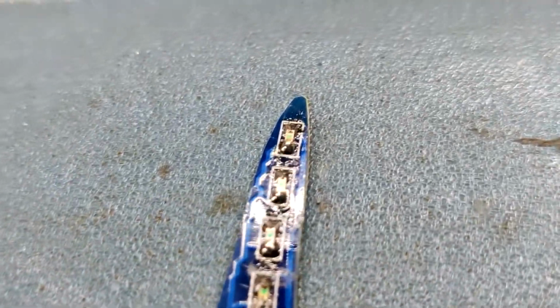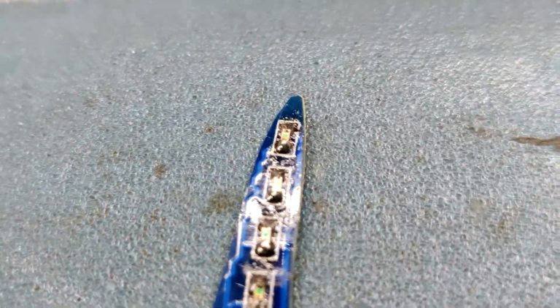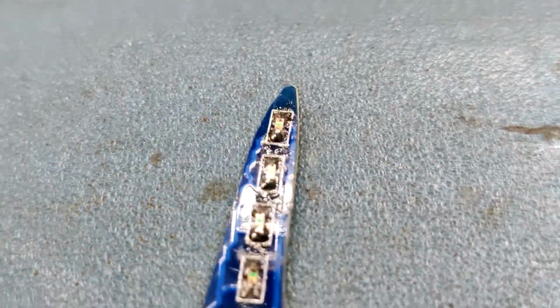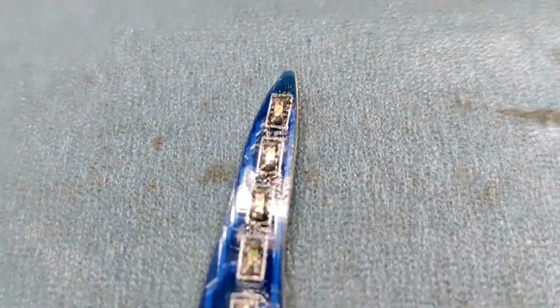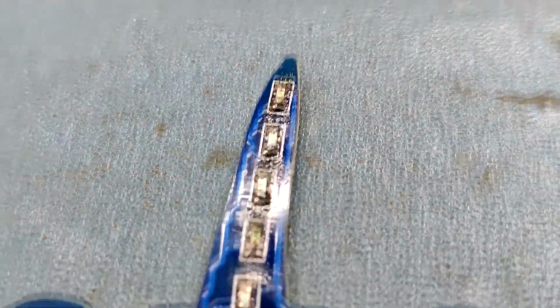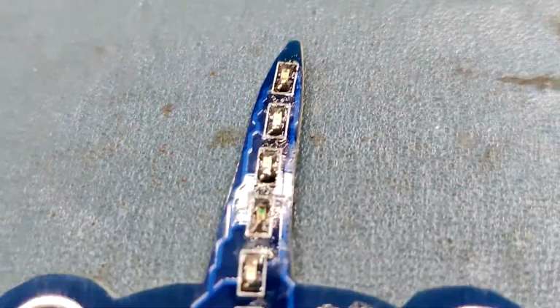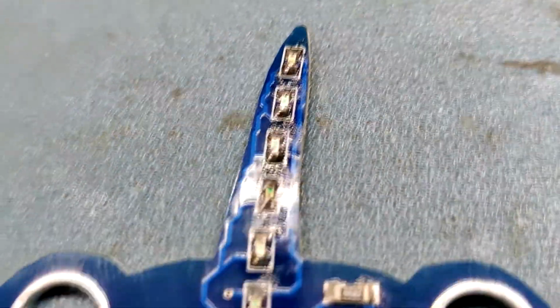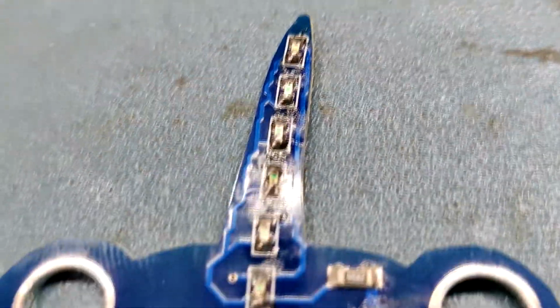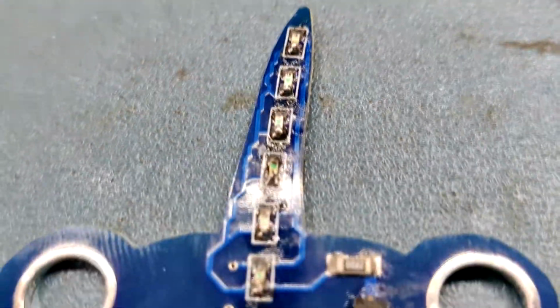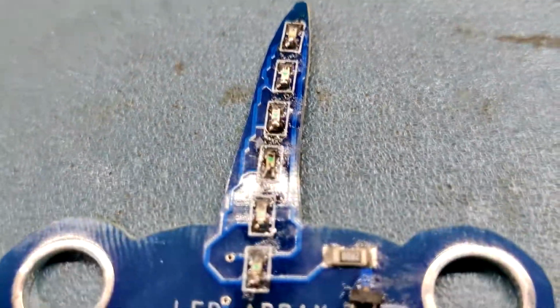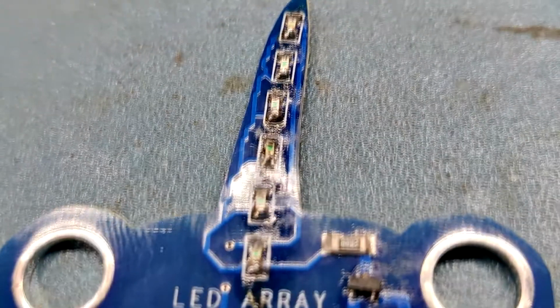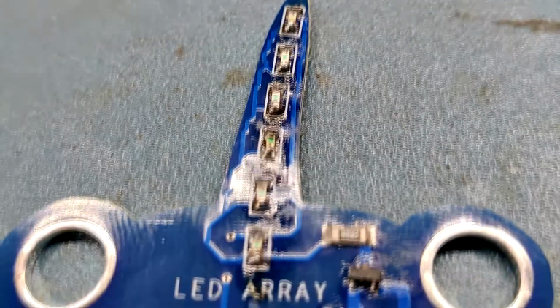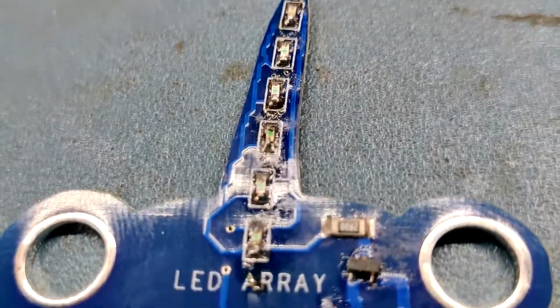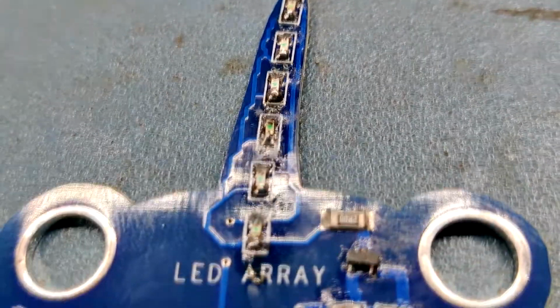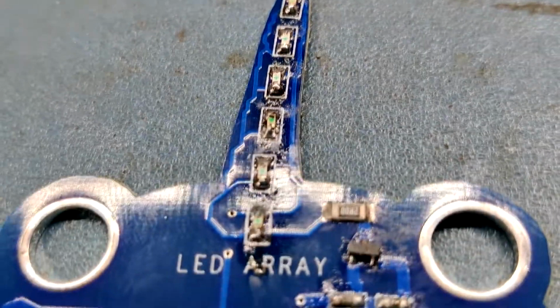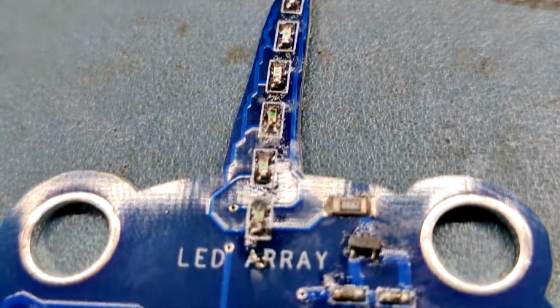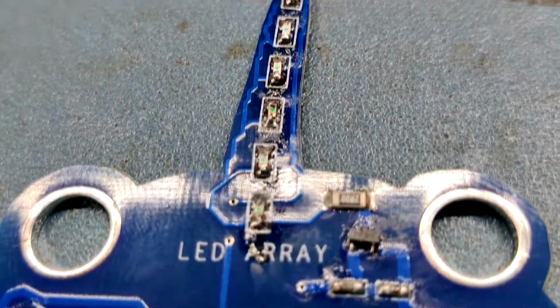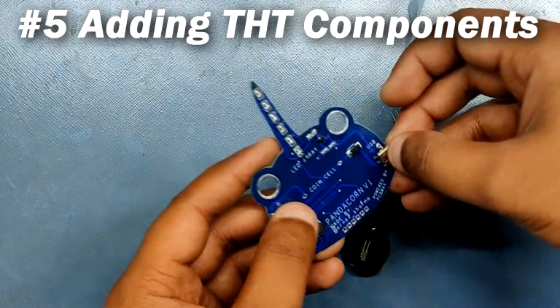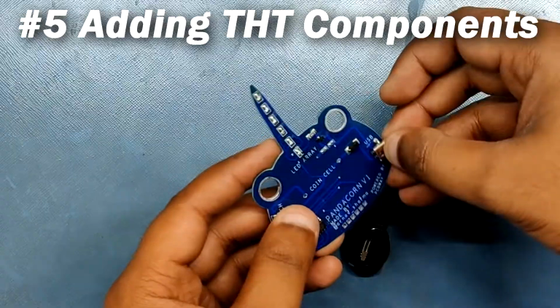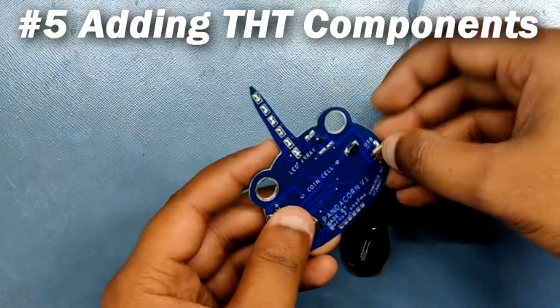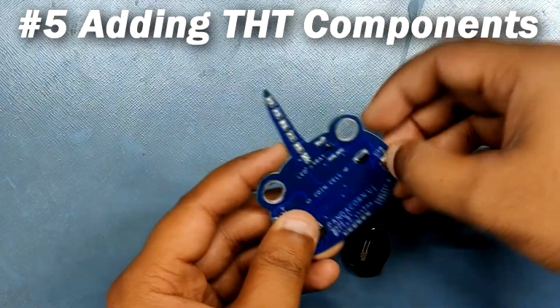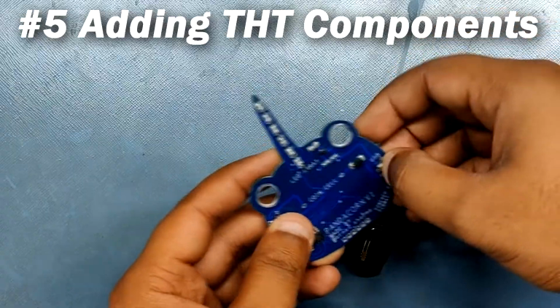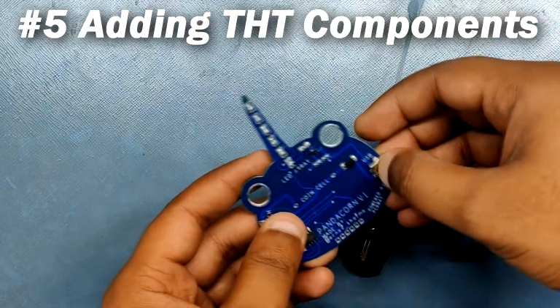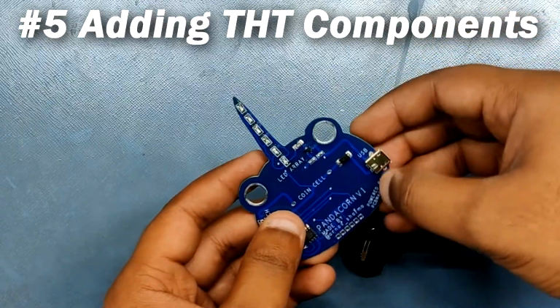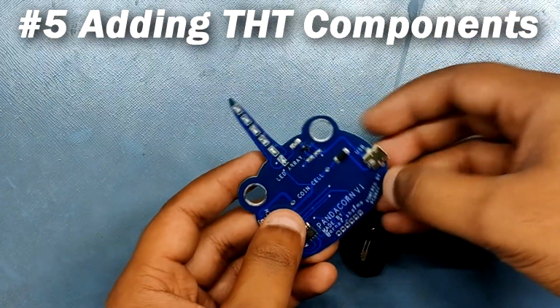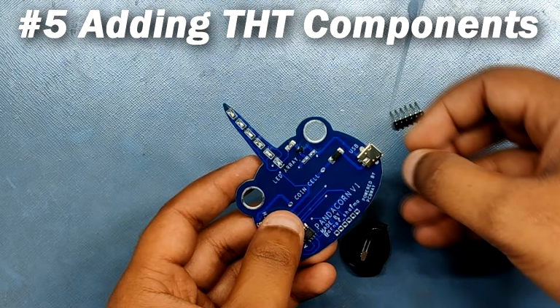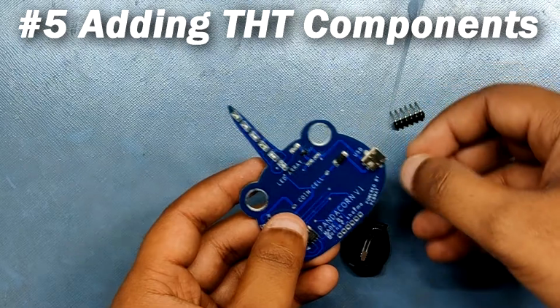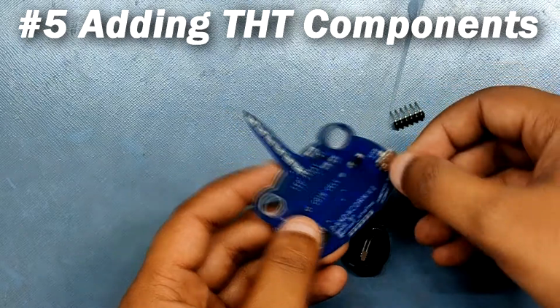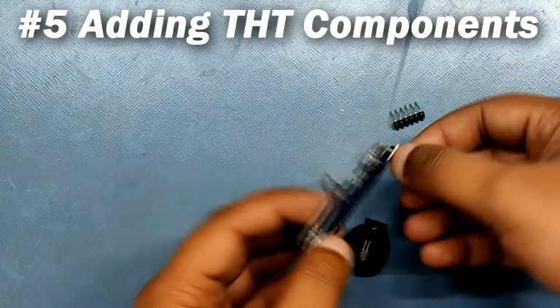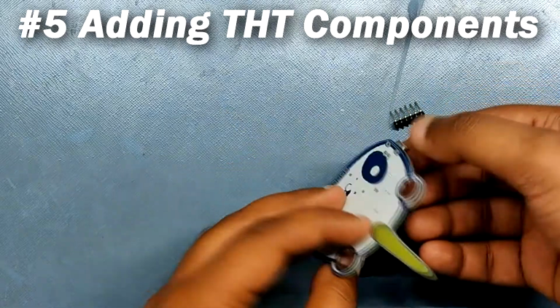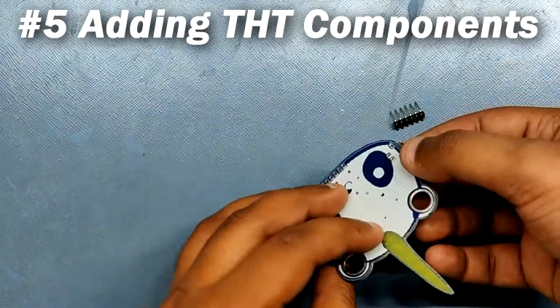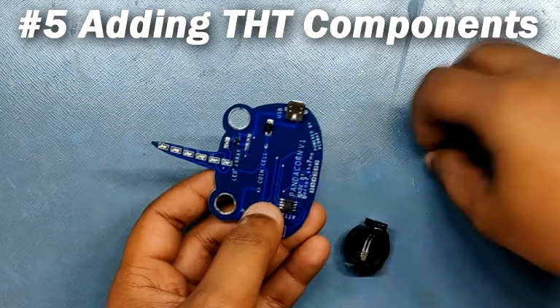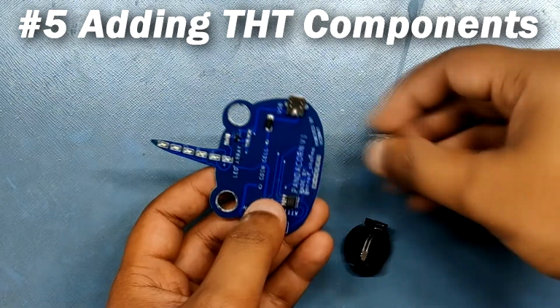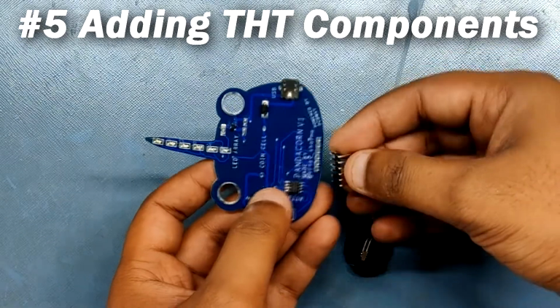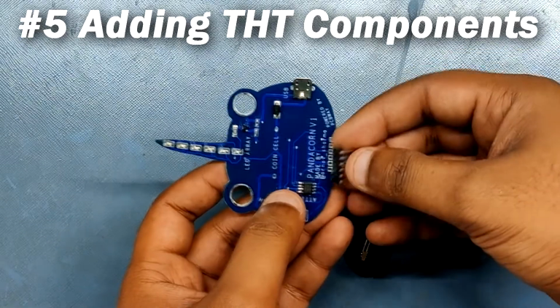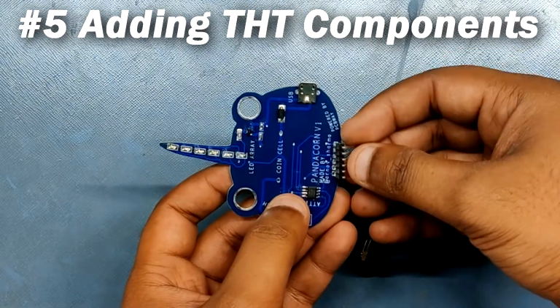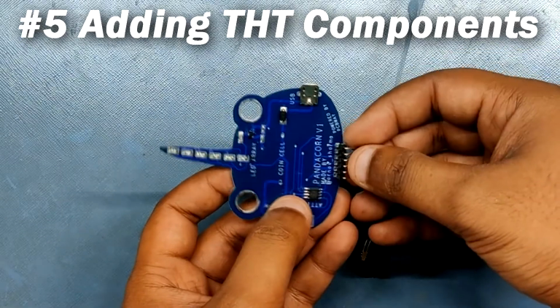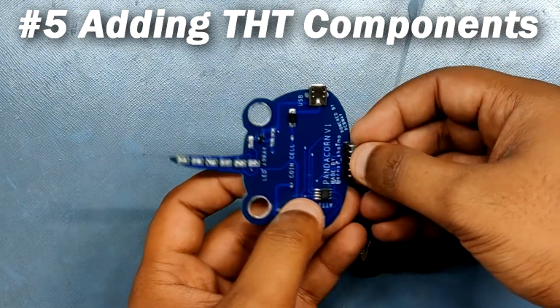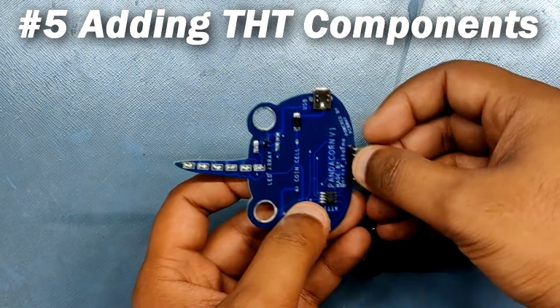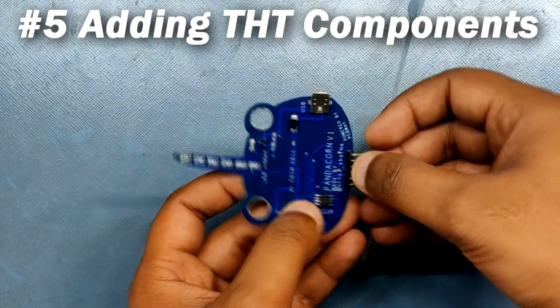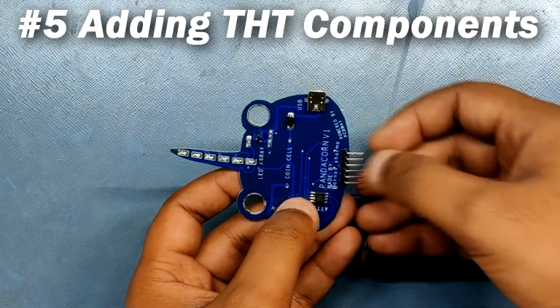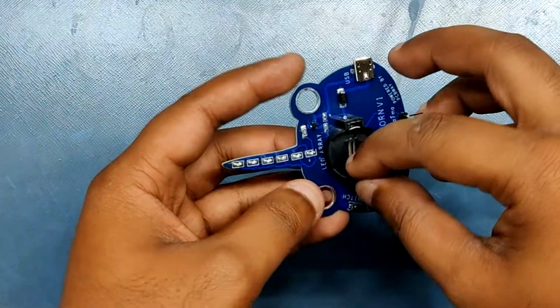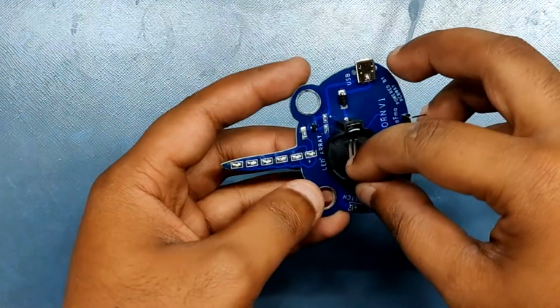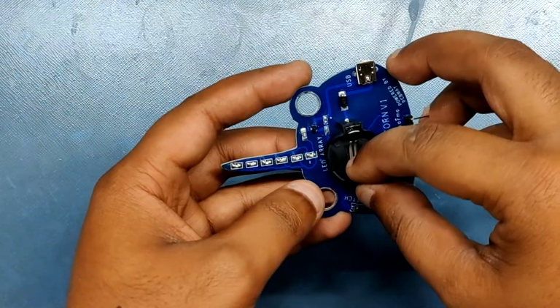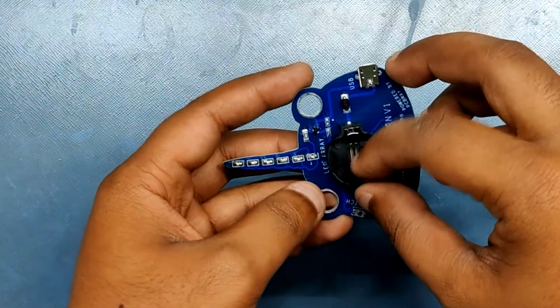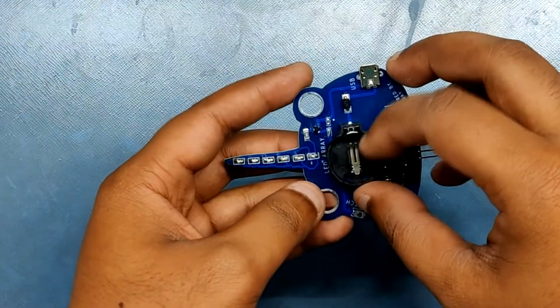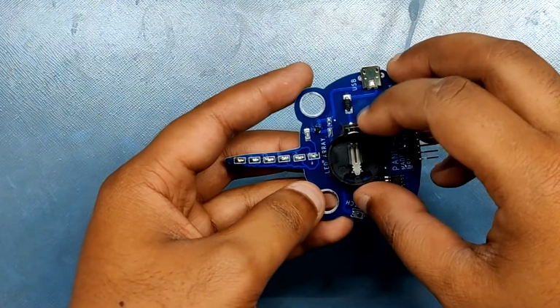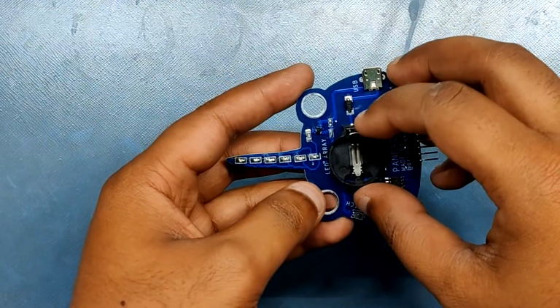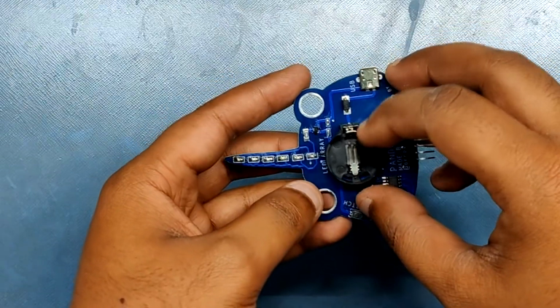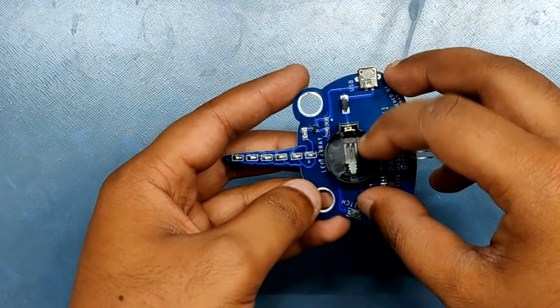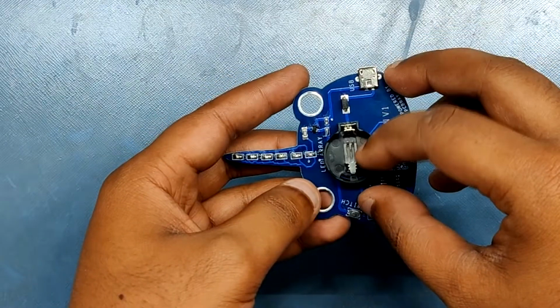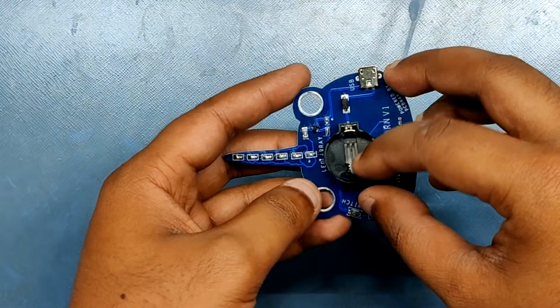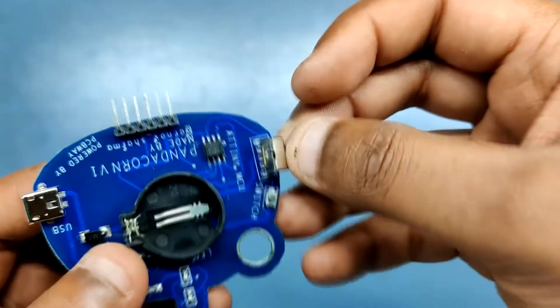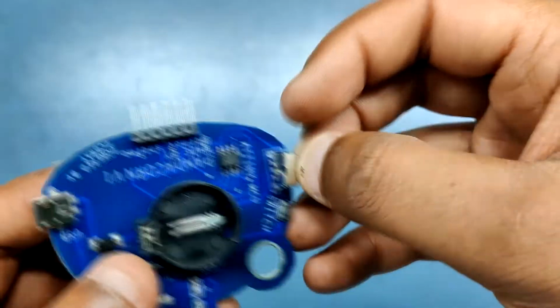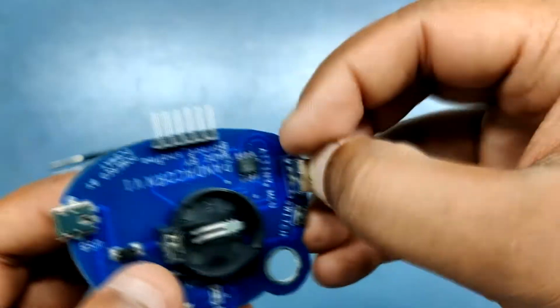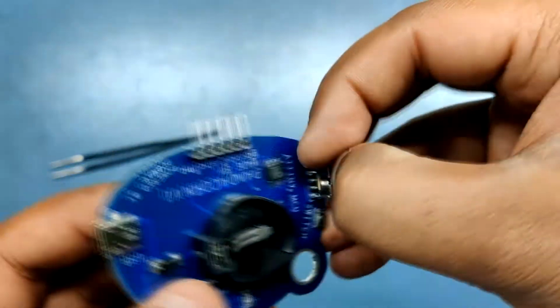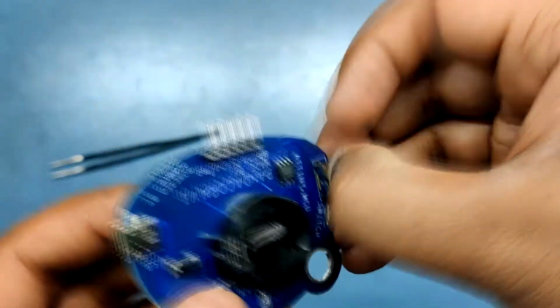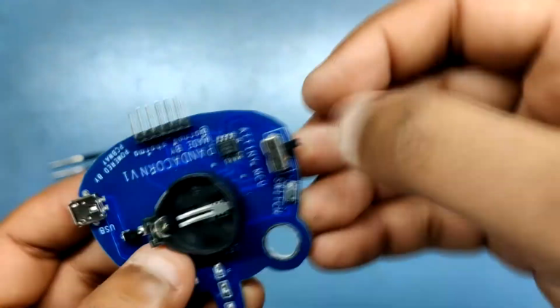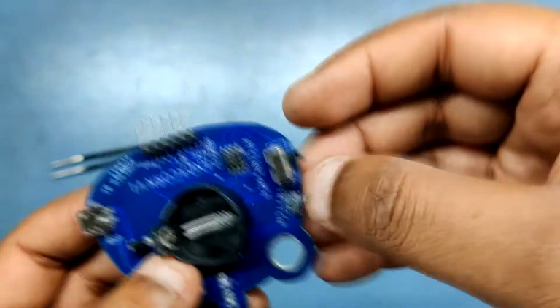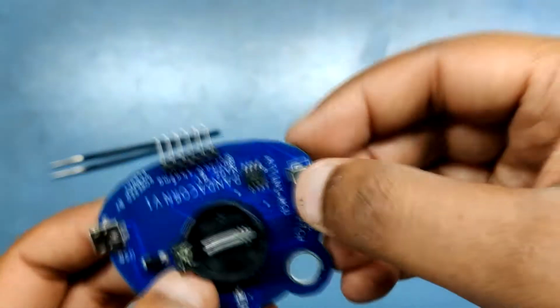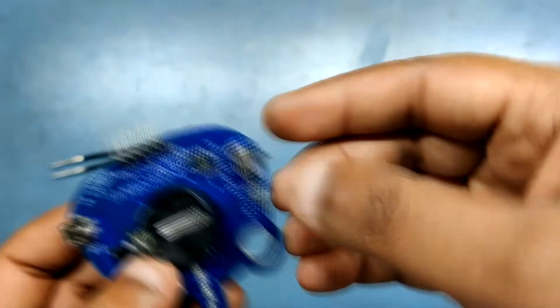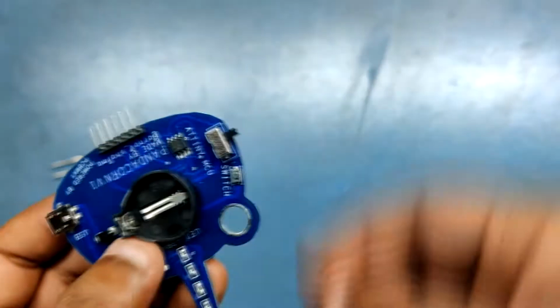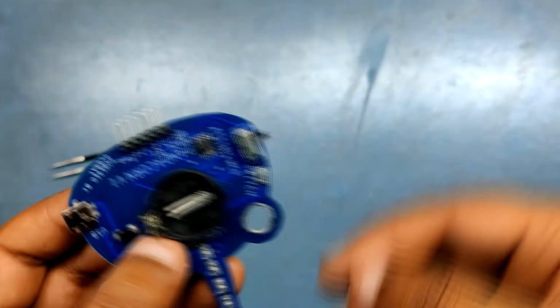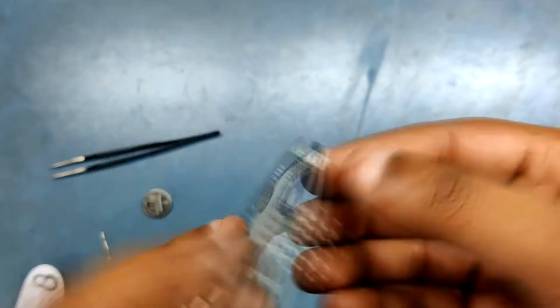After placing the LEDs, we can now add the remaining through-hole components: the USB port, header pins, coin cell holder, and the power on/off switch.